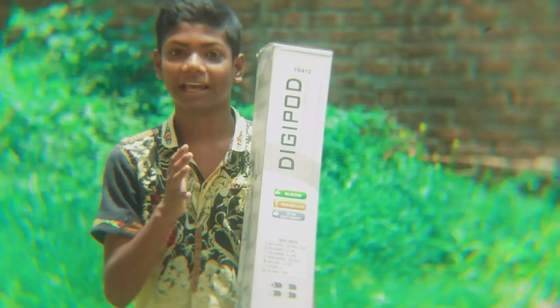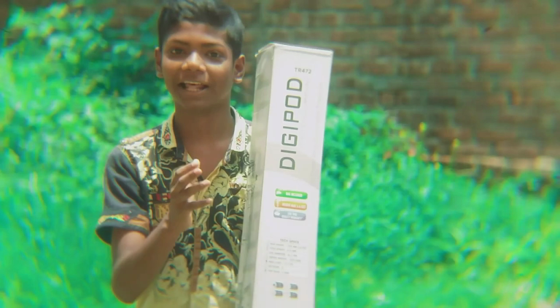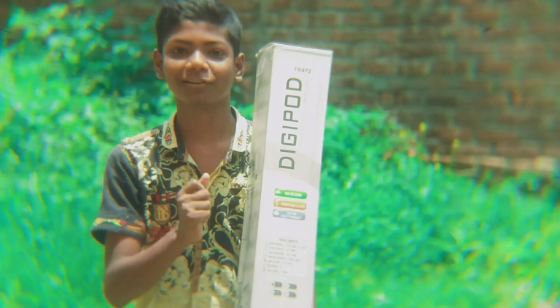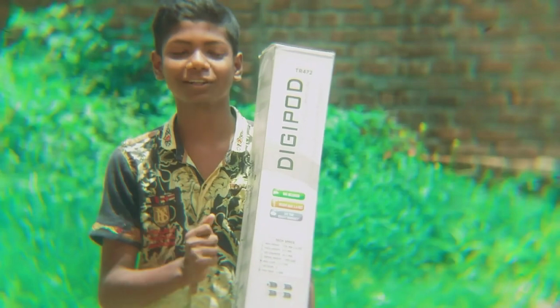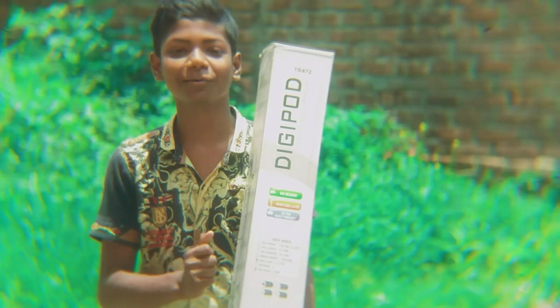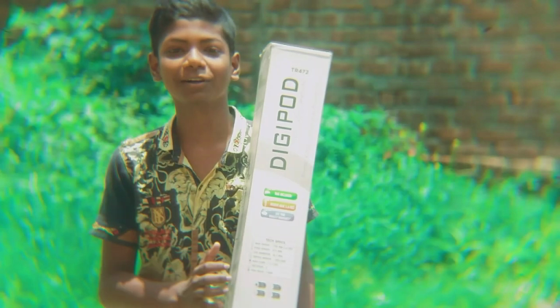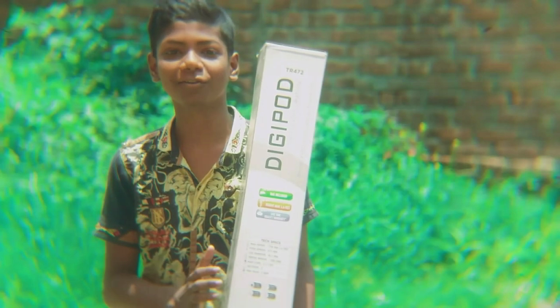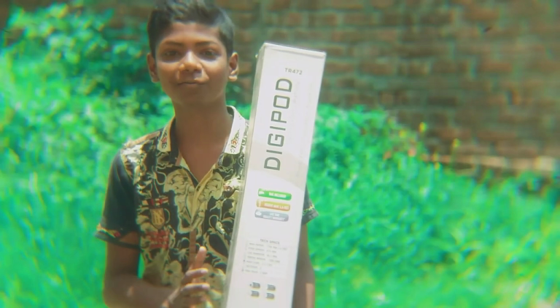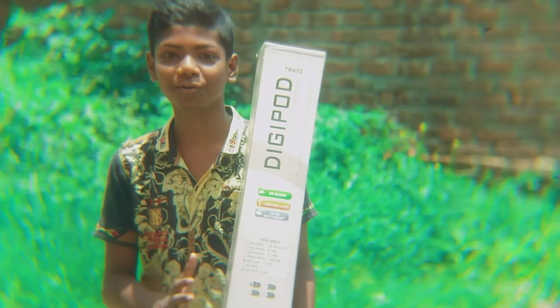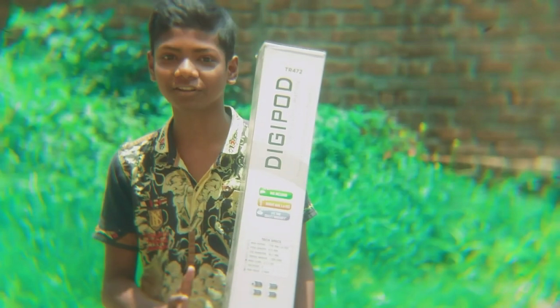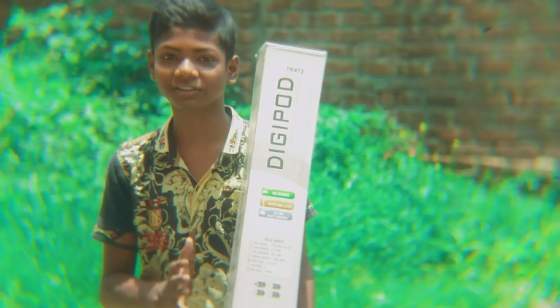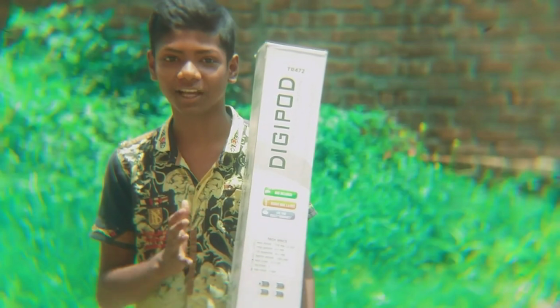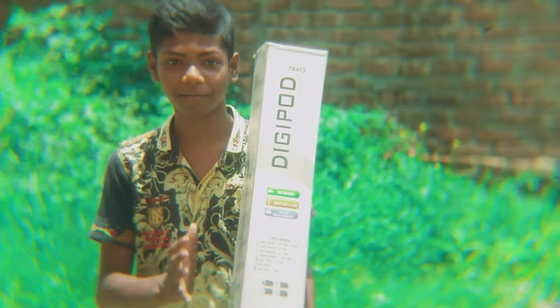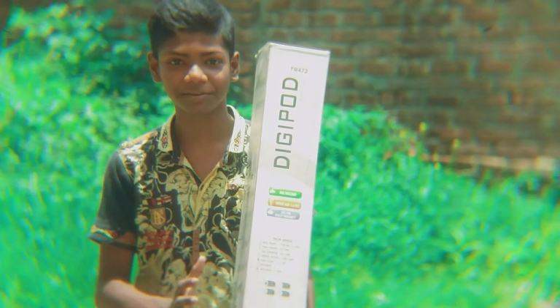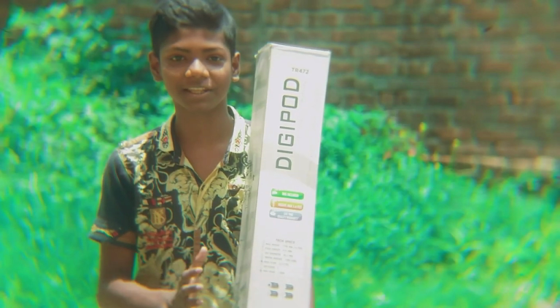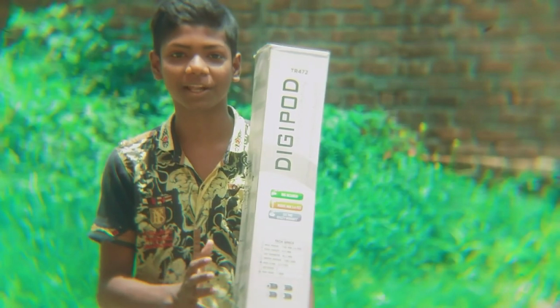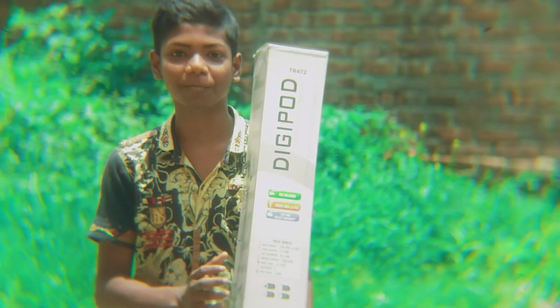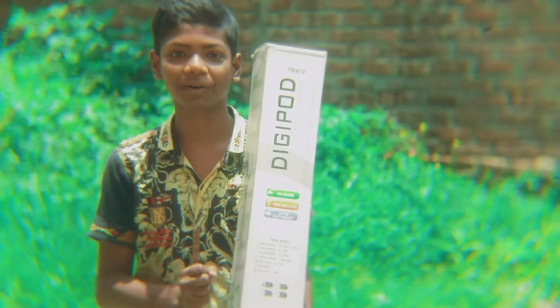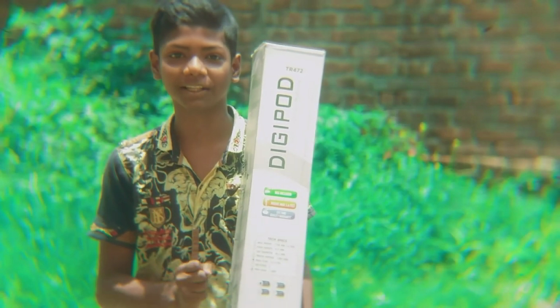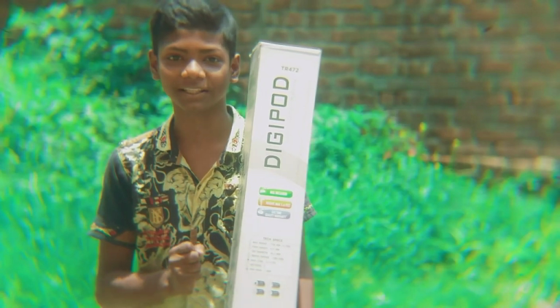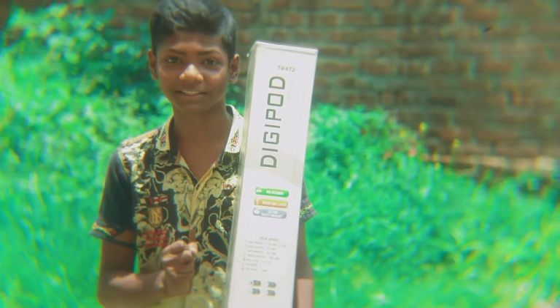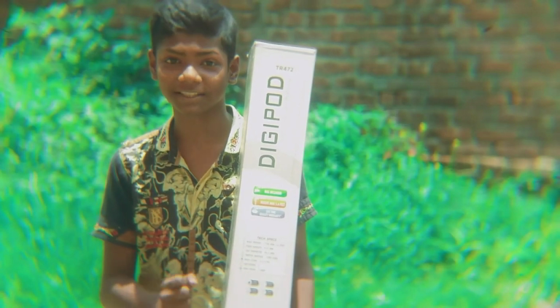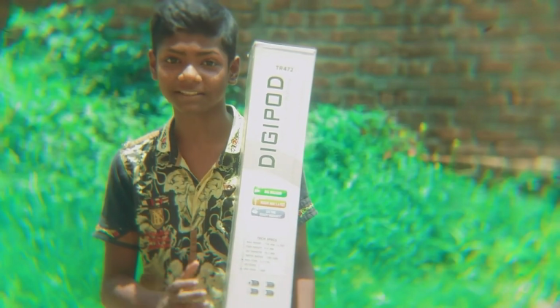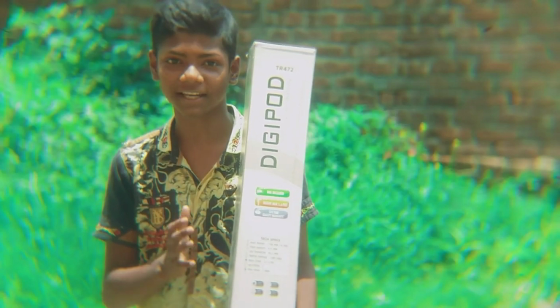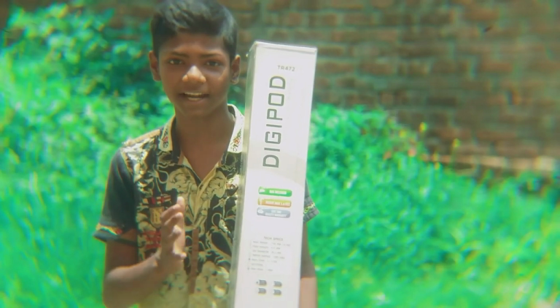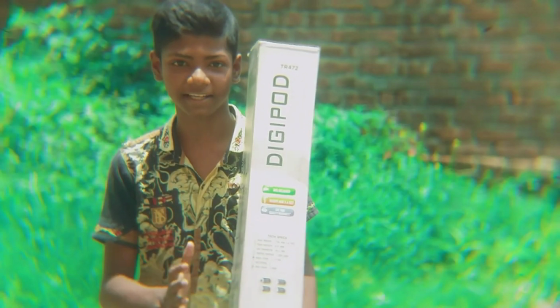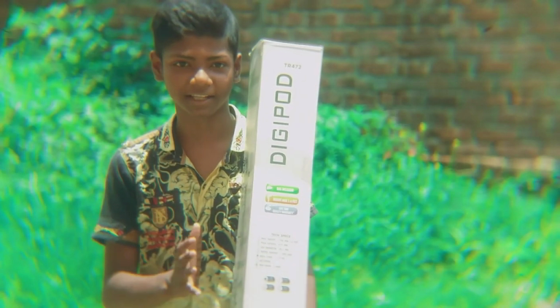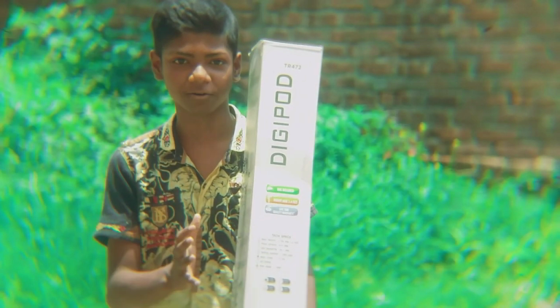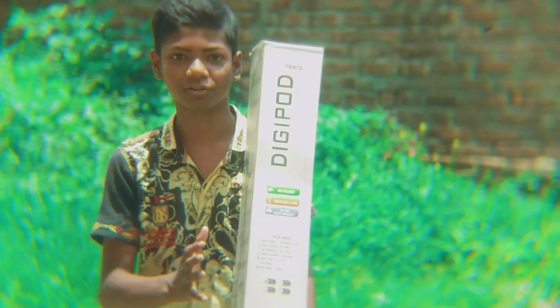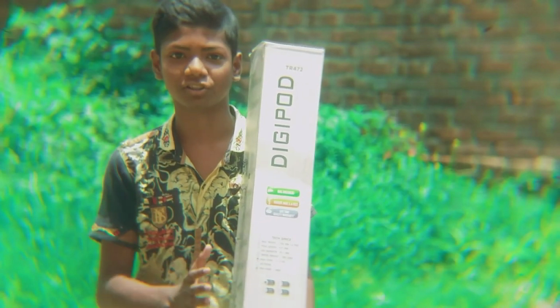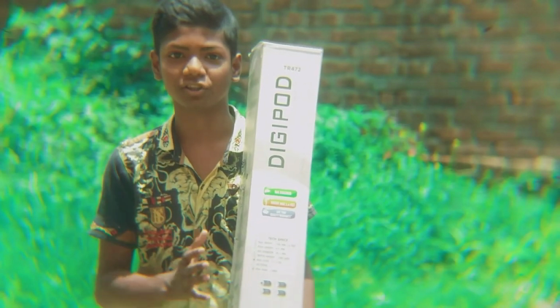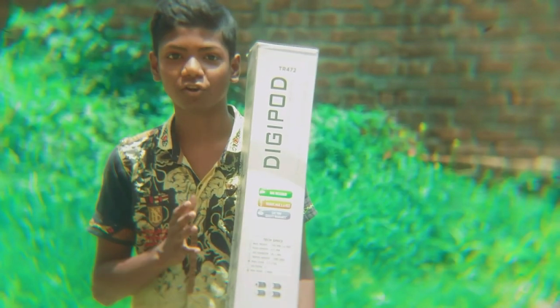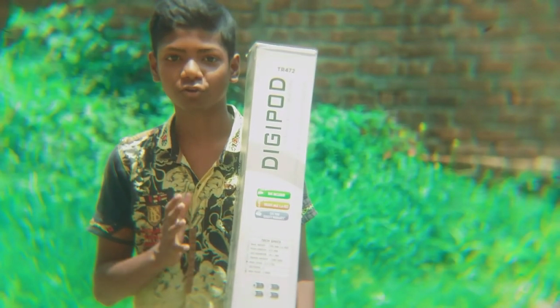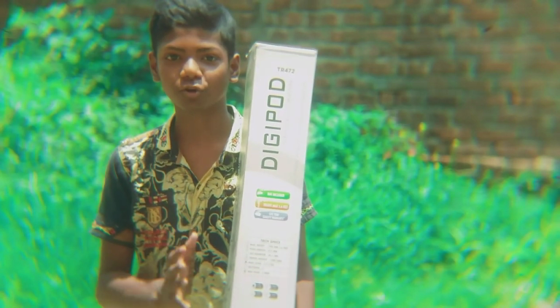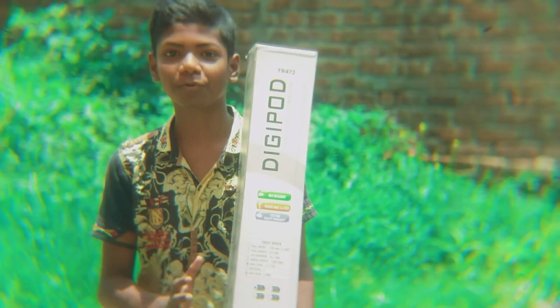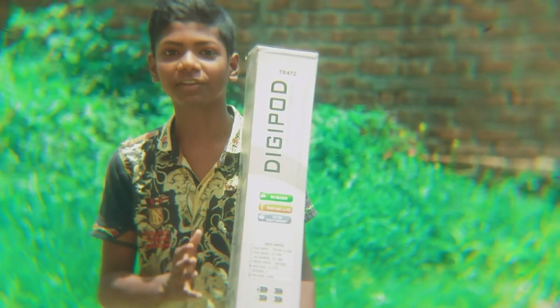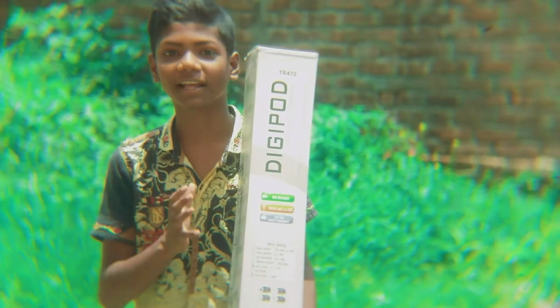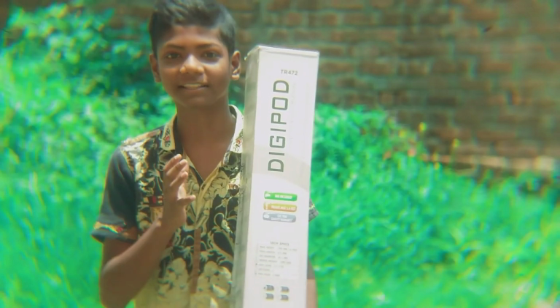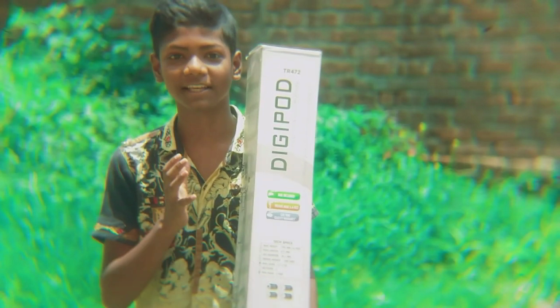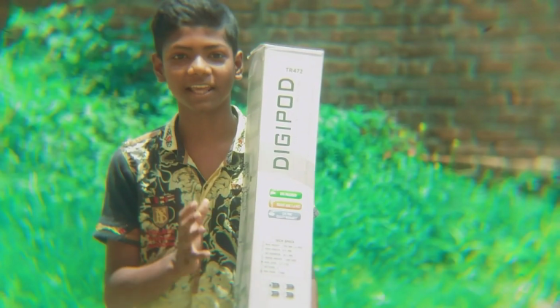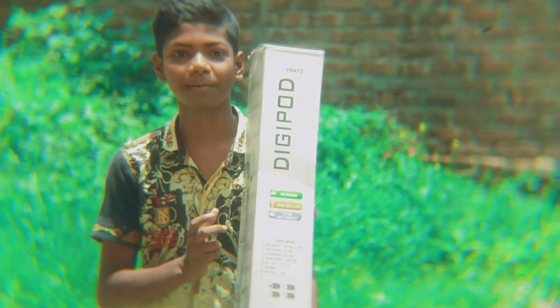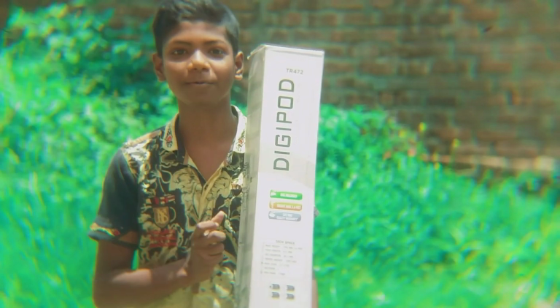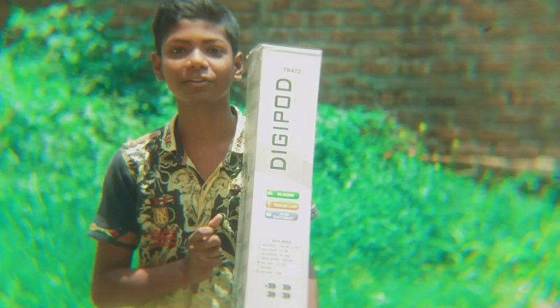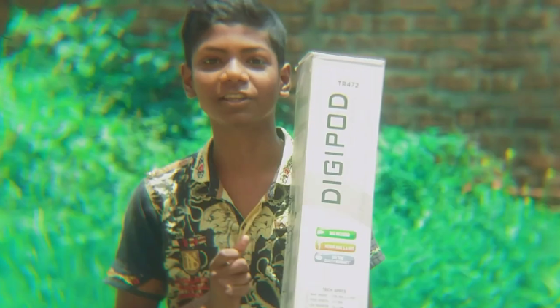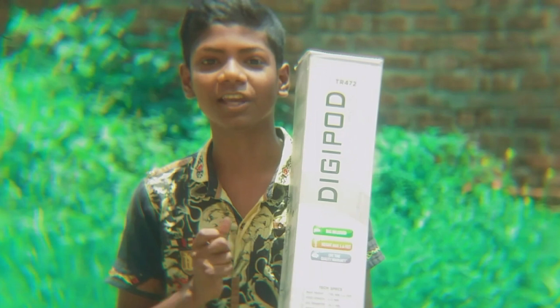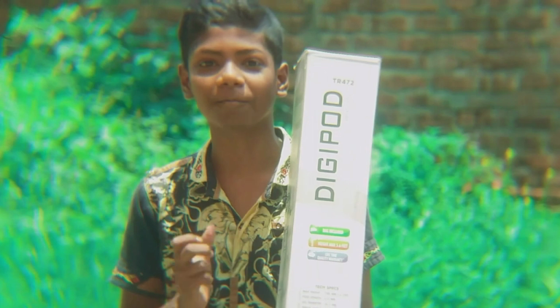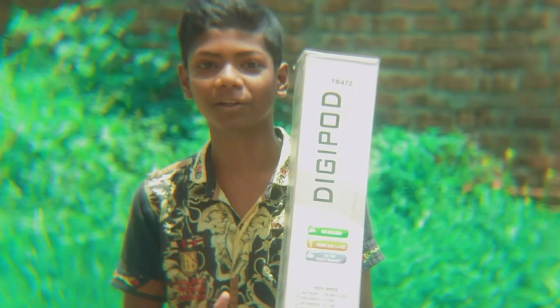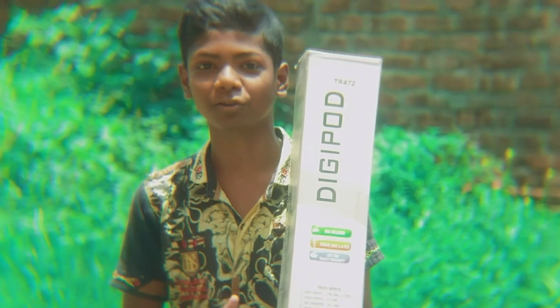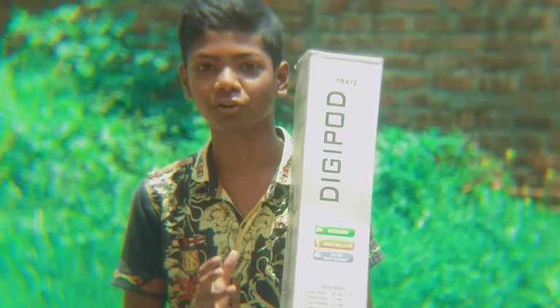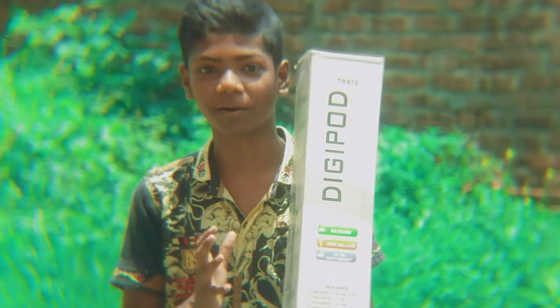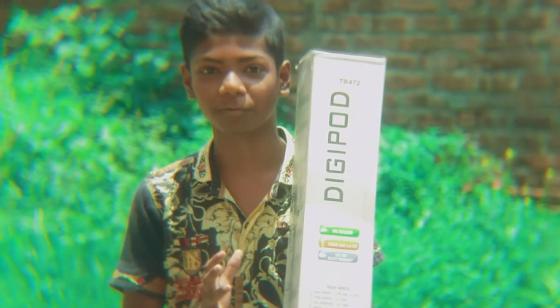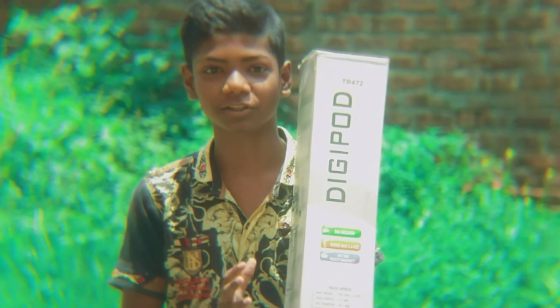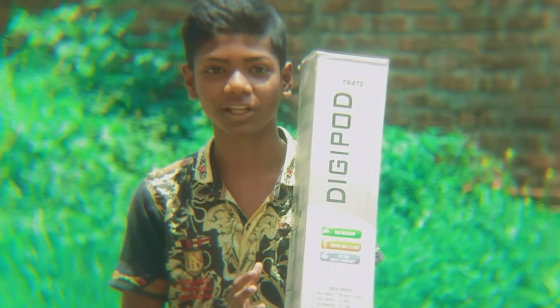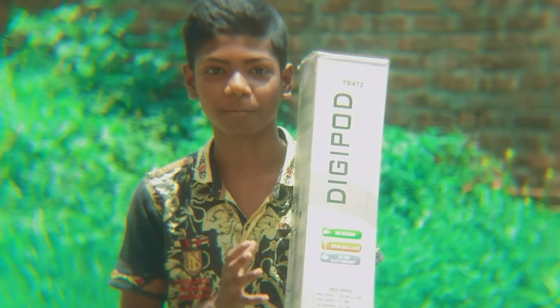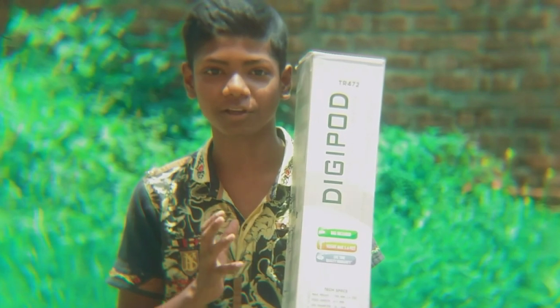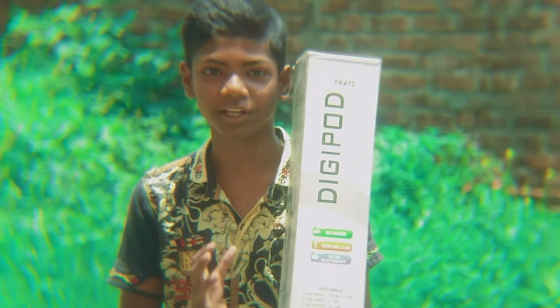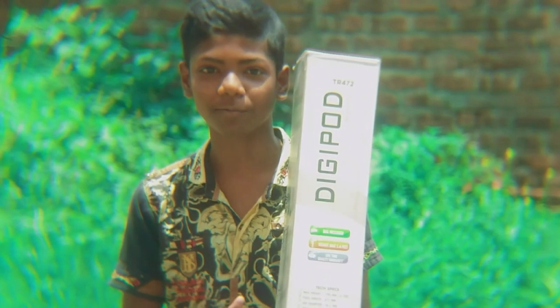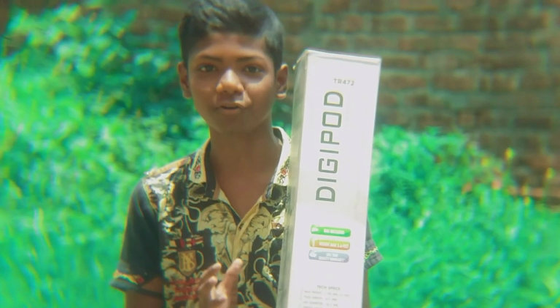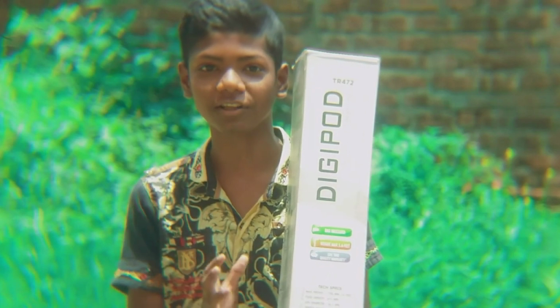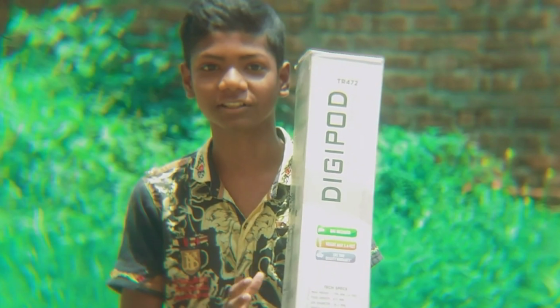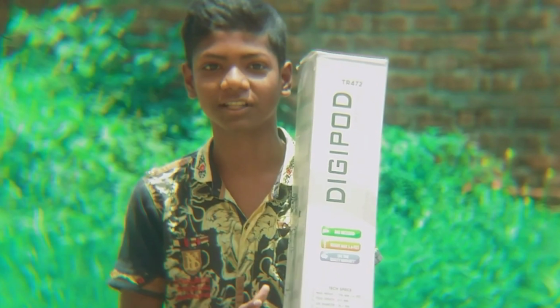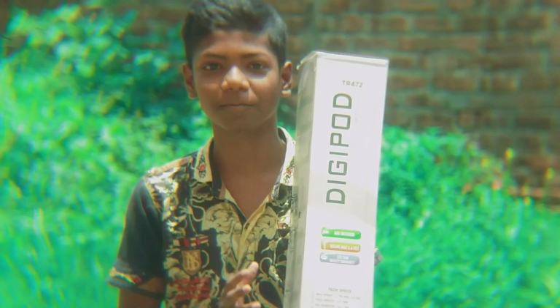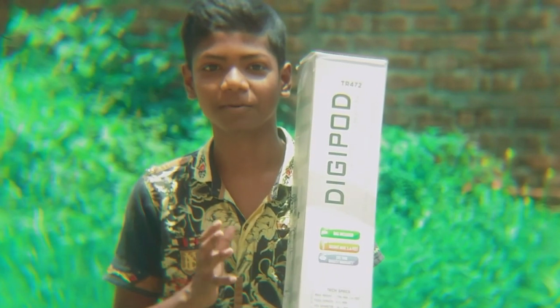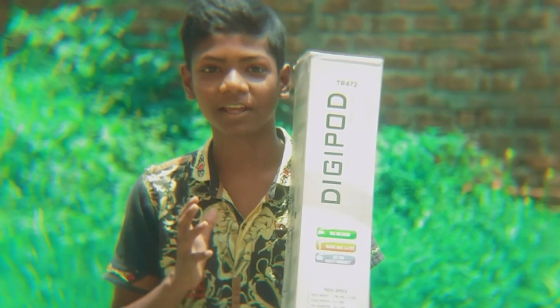Hello, Assalamualaikum. I am Saeedar. We are looking at Side Technology. Today we are going to review this video.